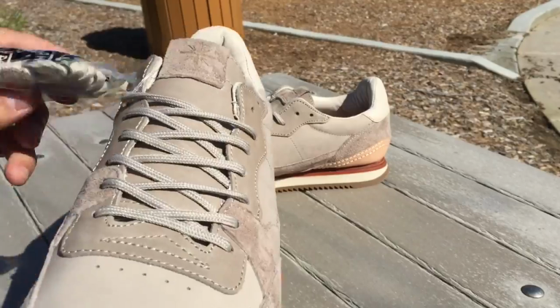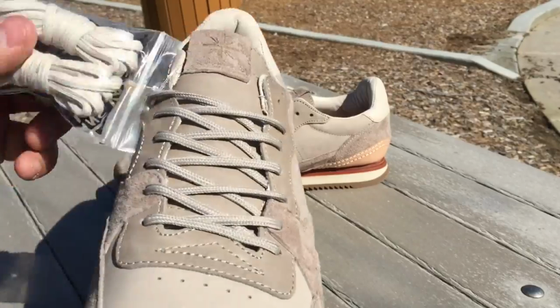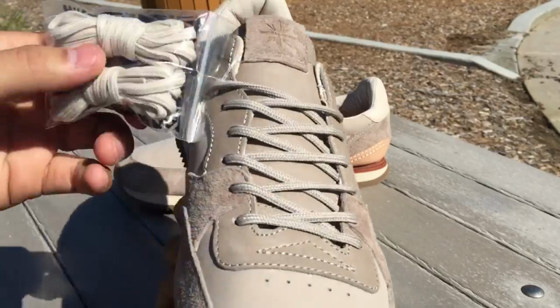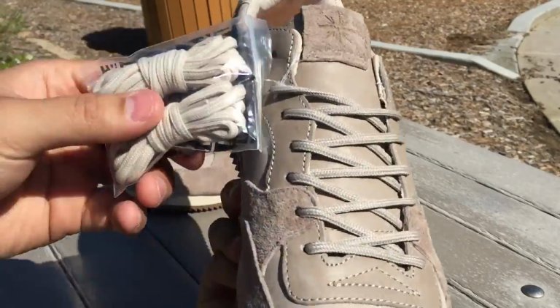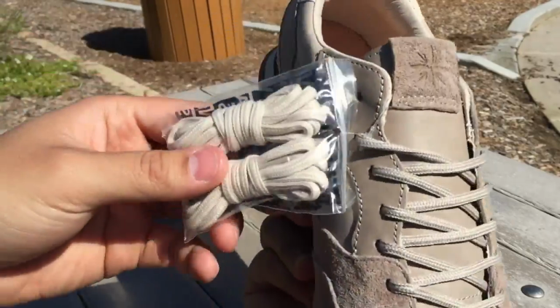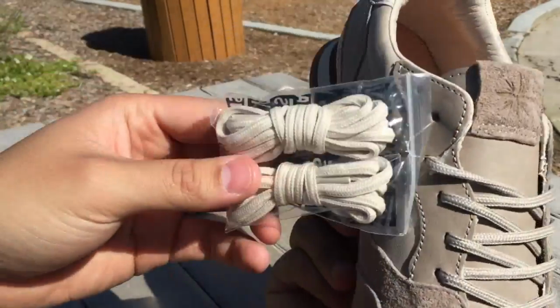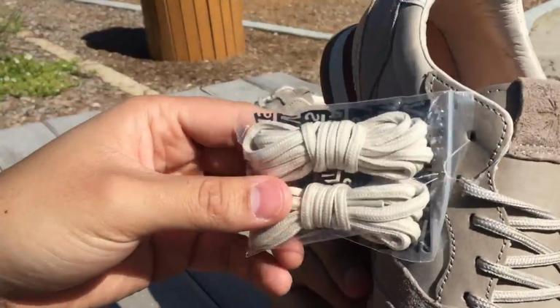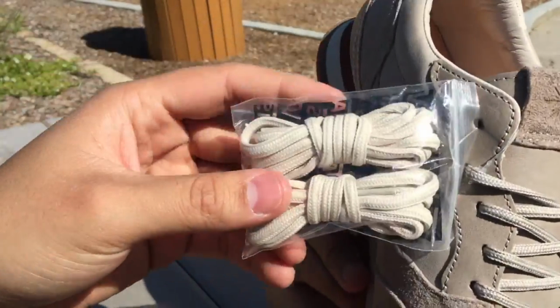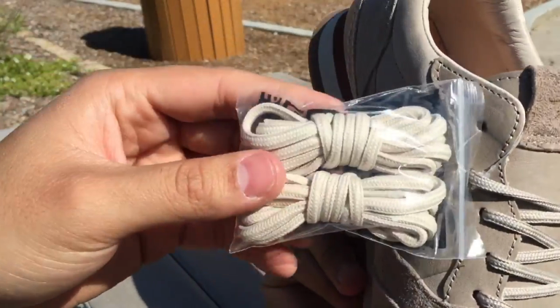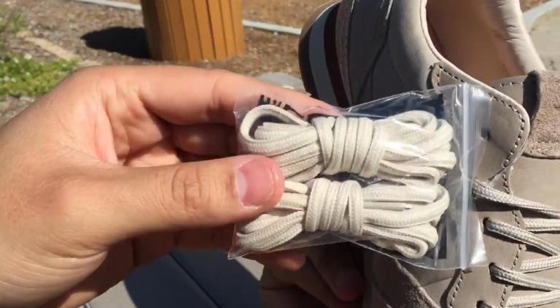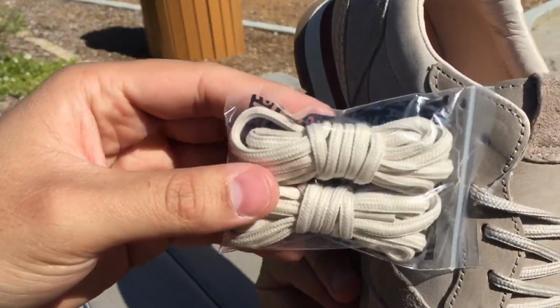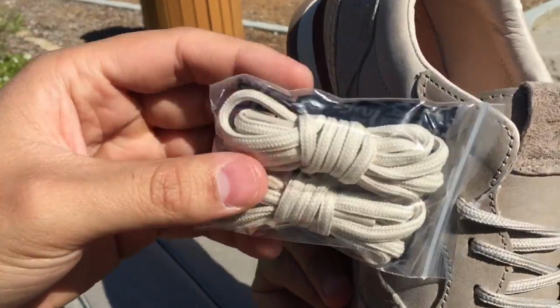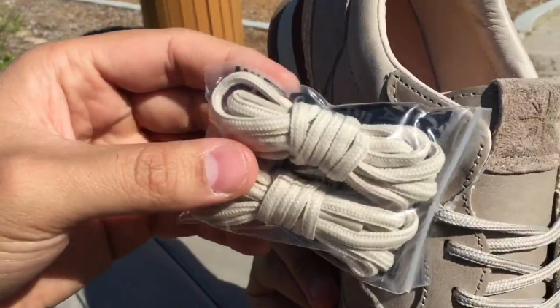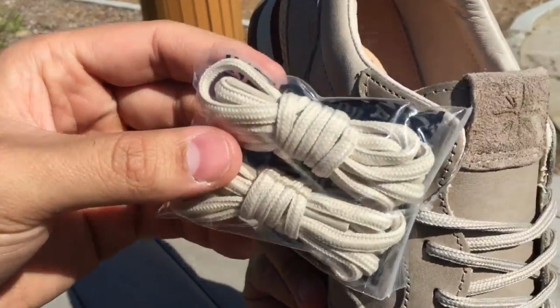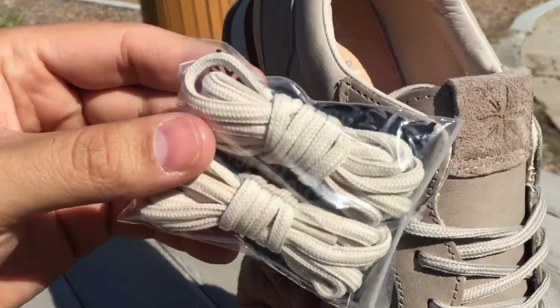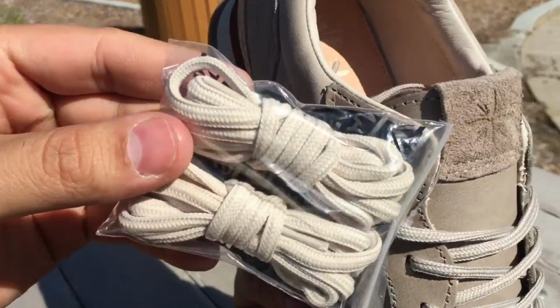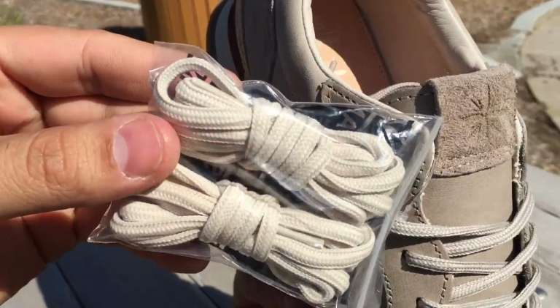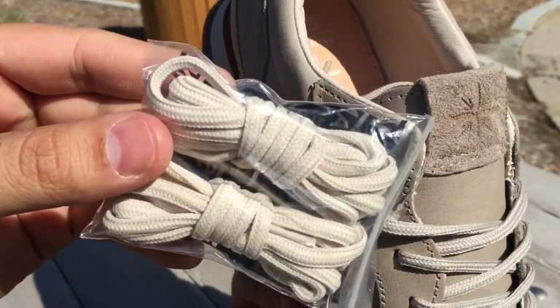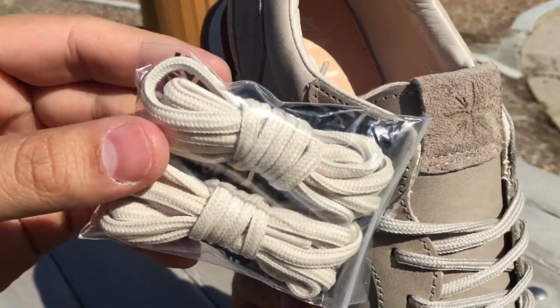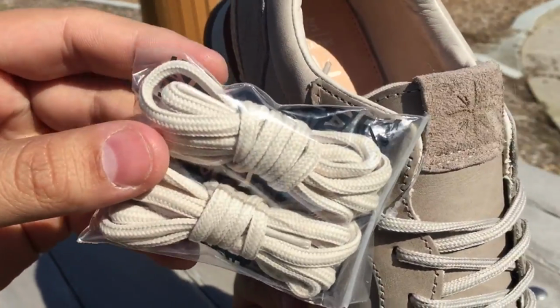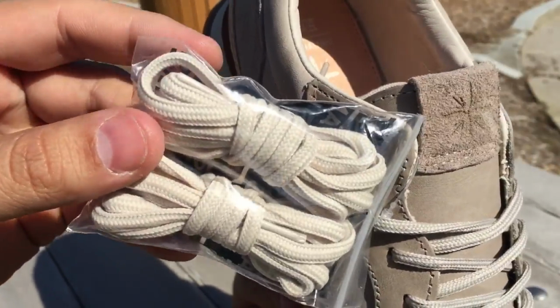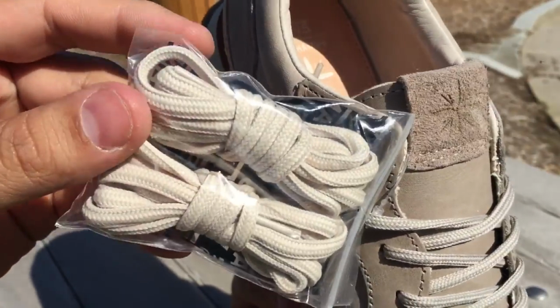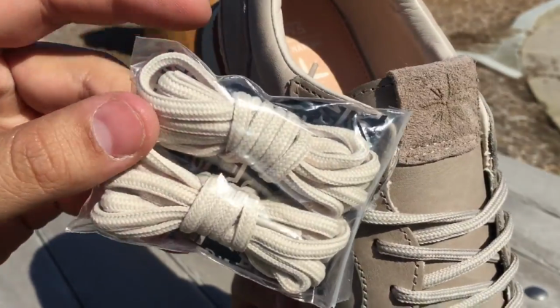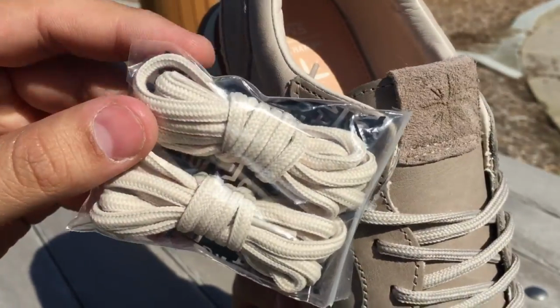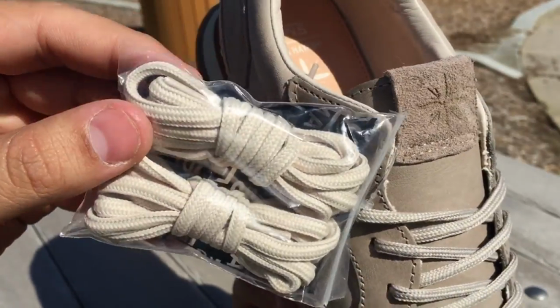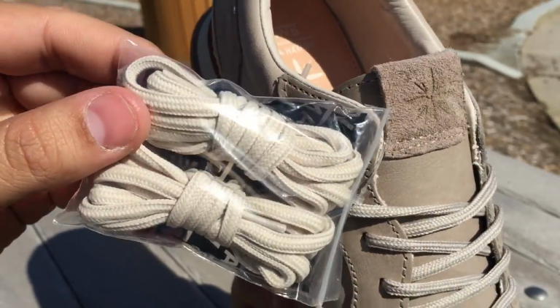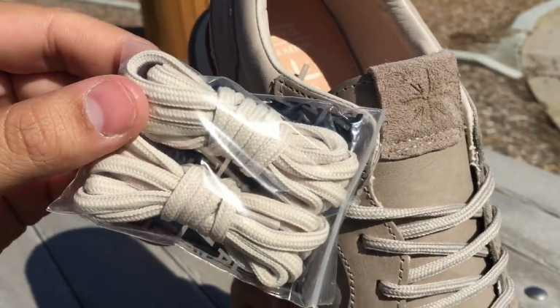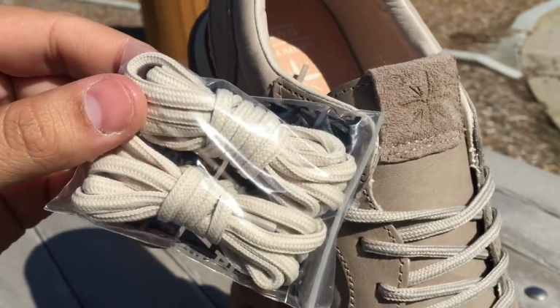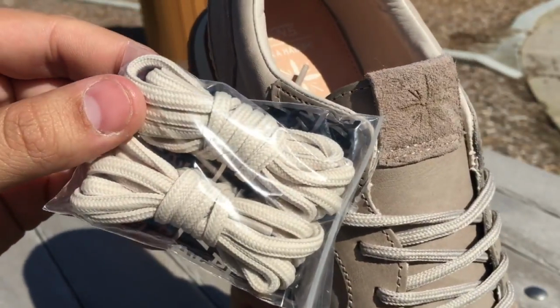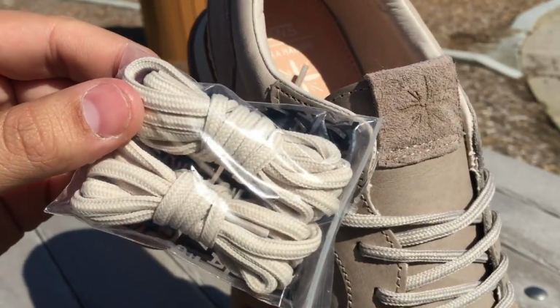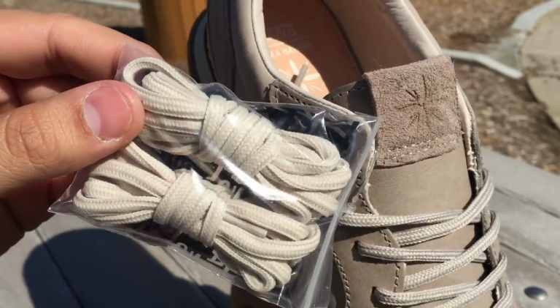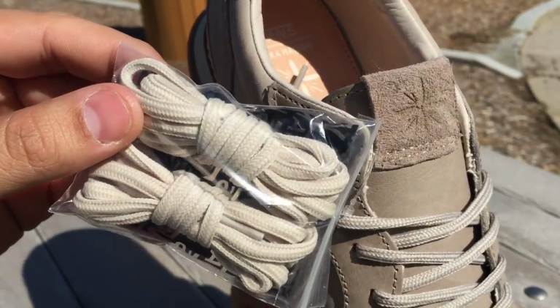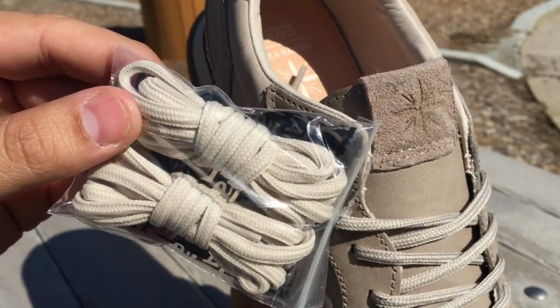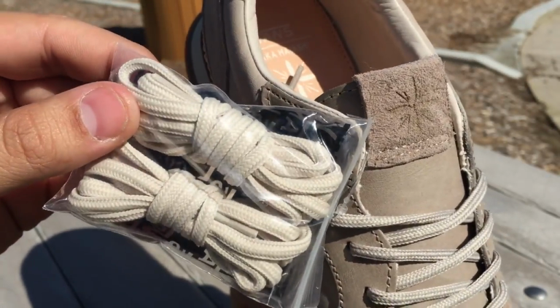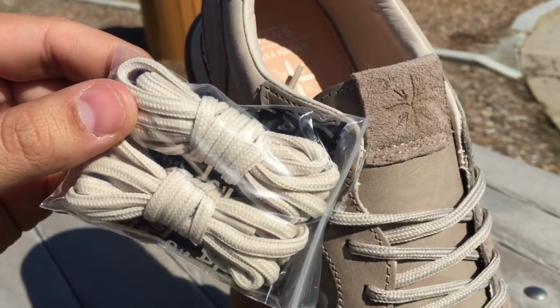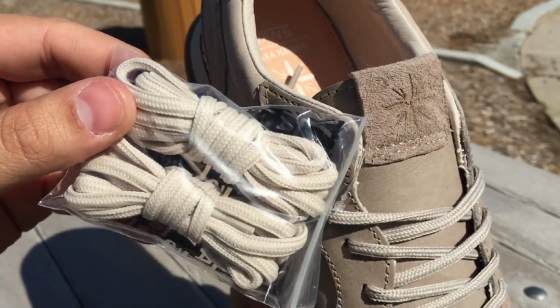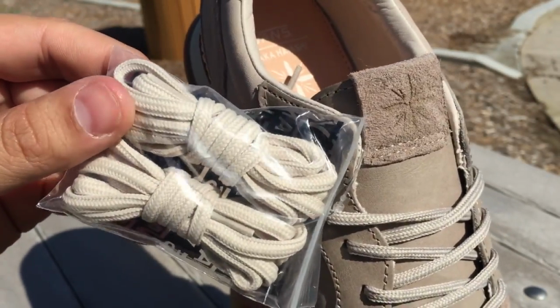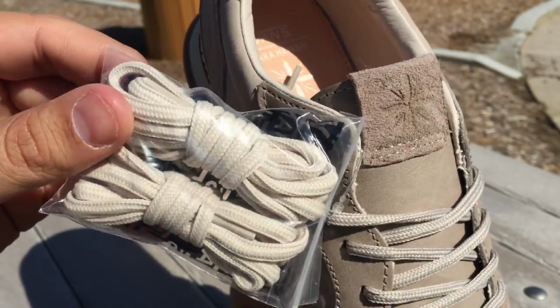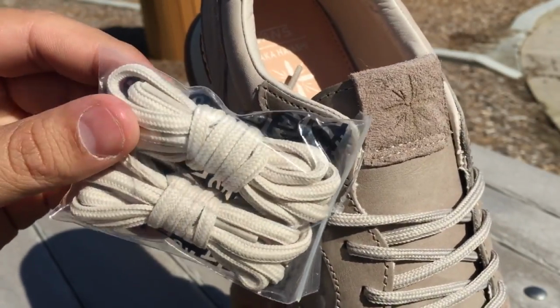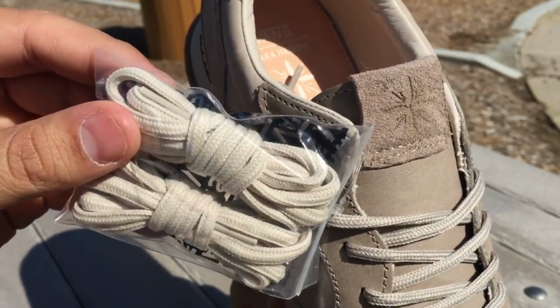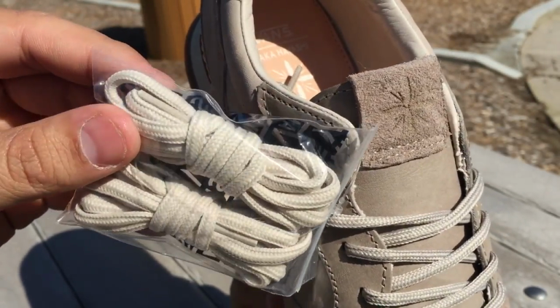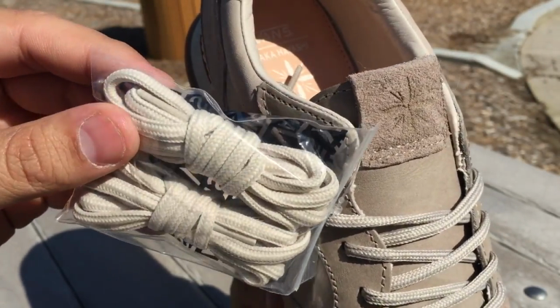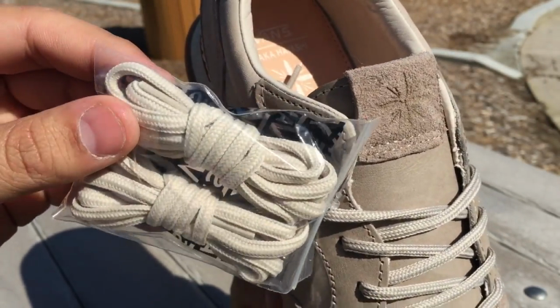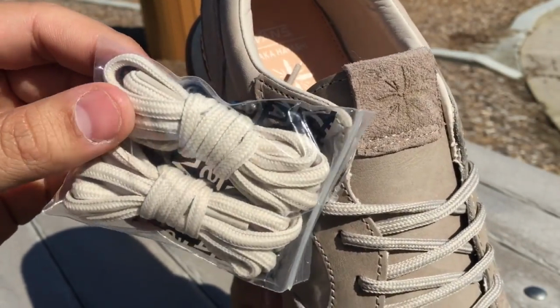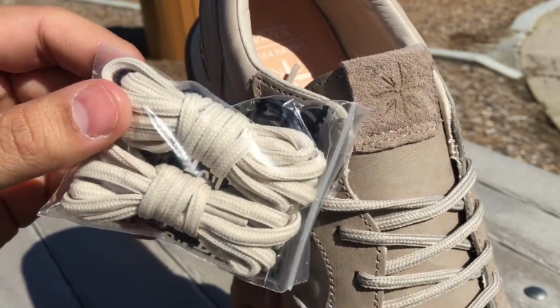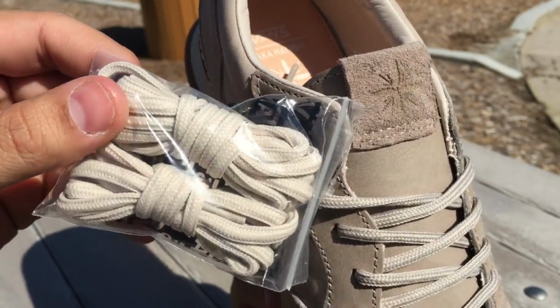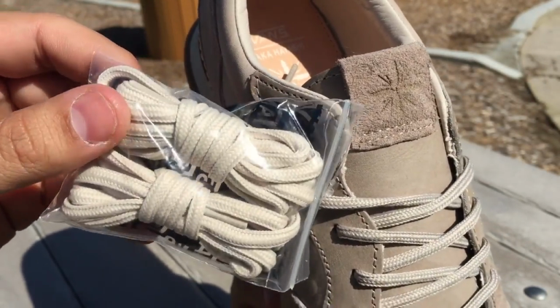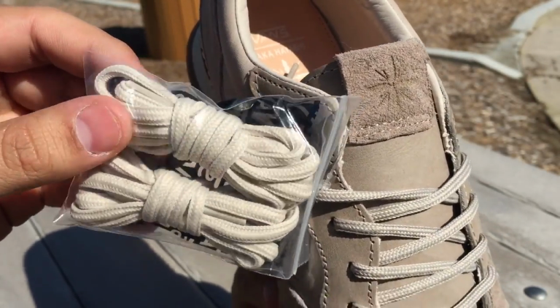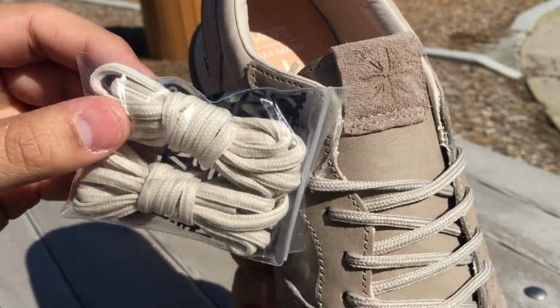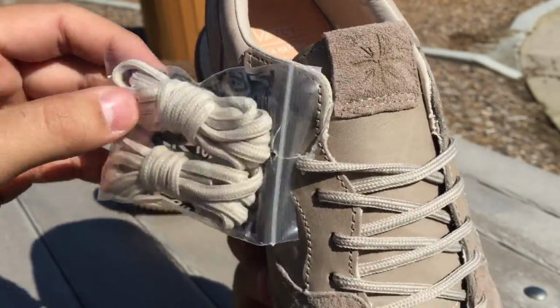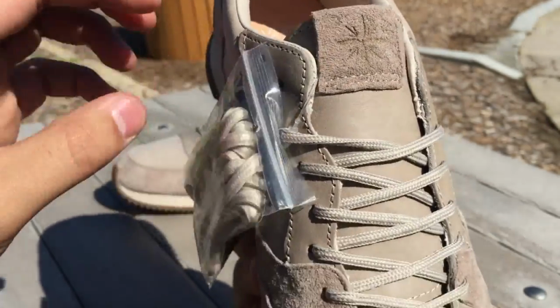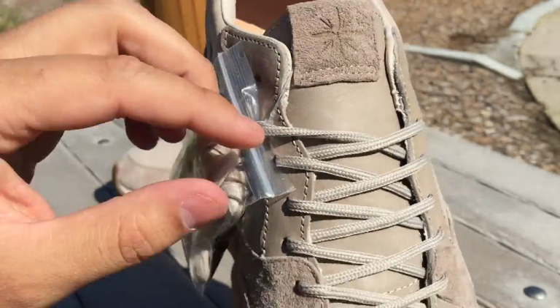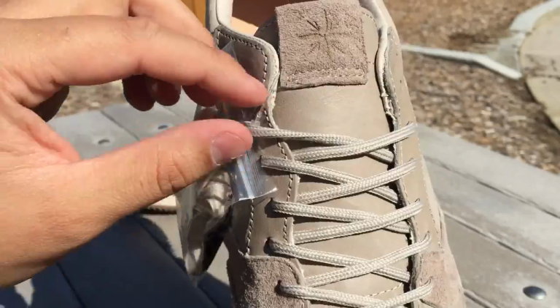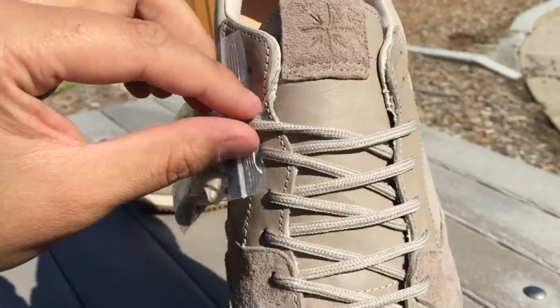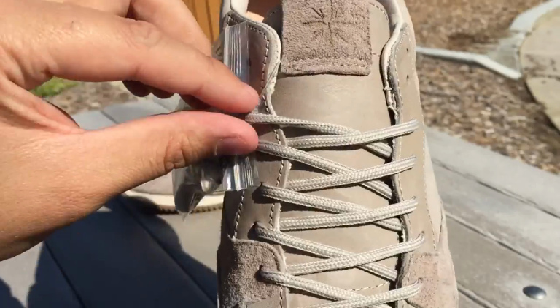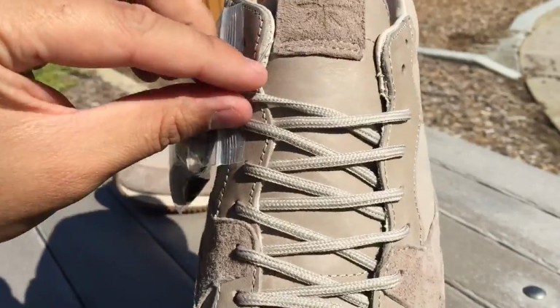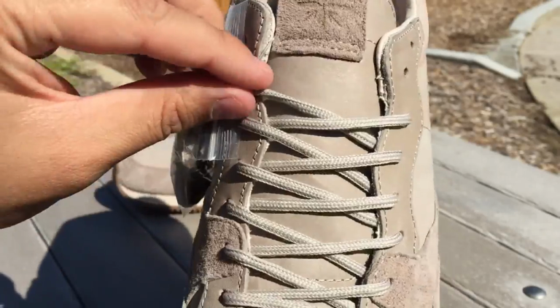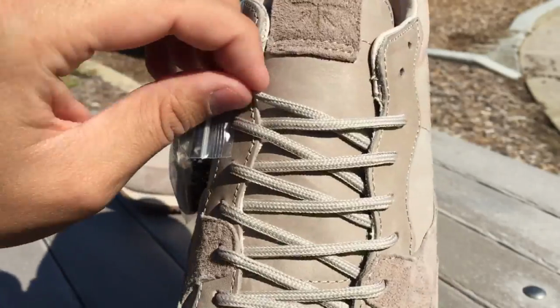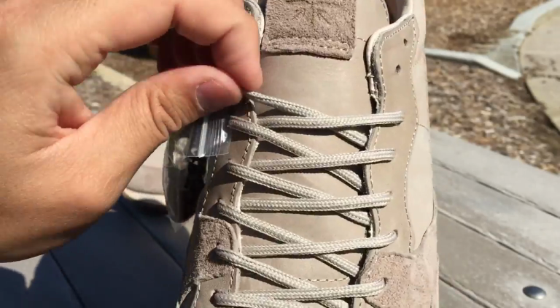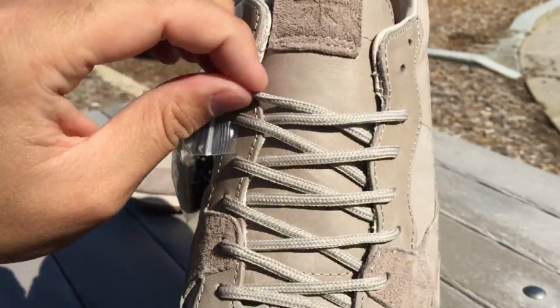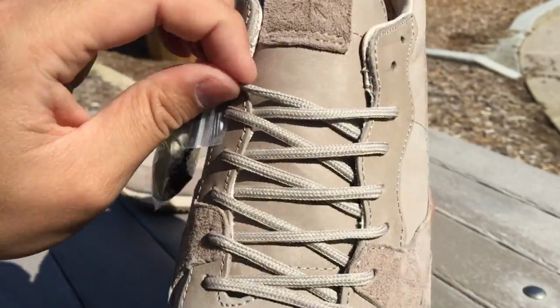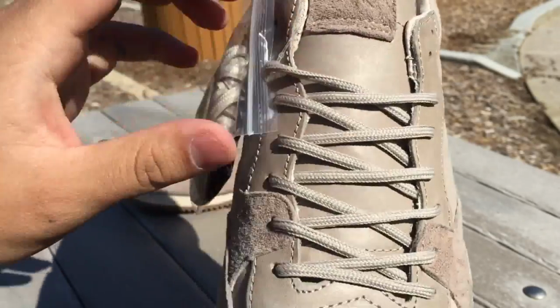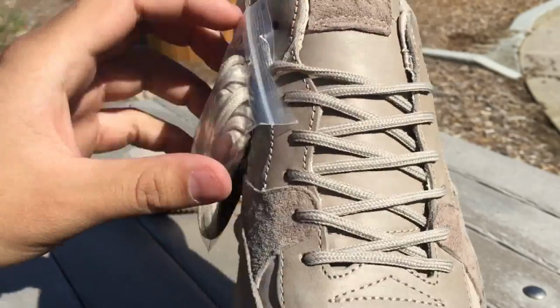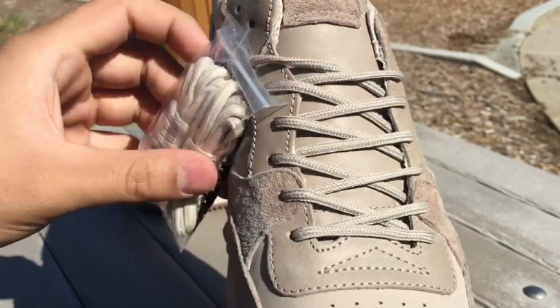The extra laces that come with these are a lighter color — more of a gray rather than tan.